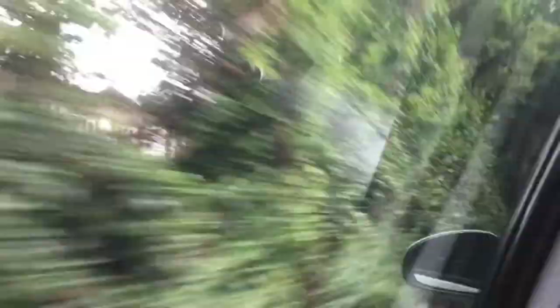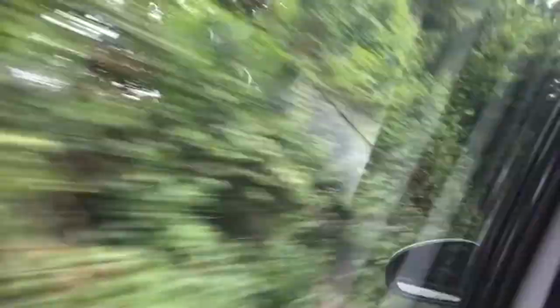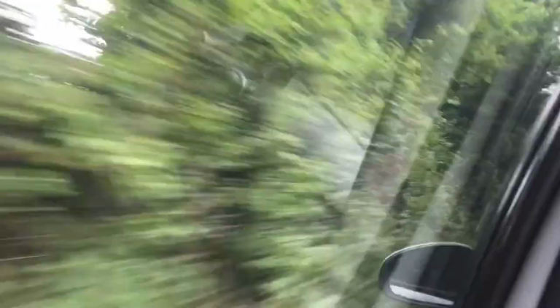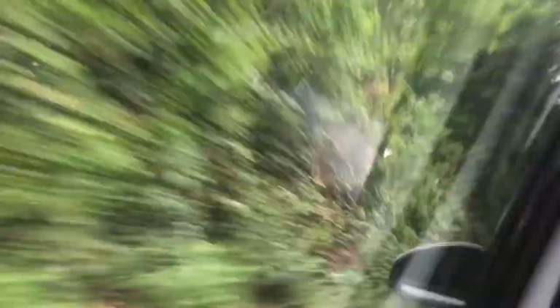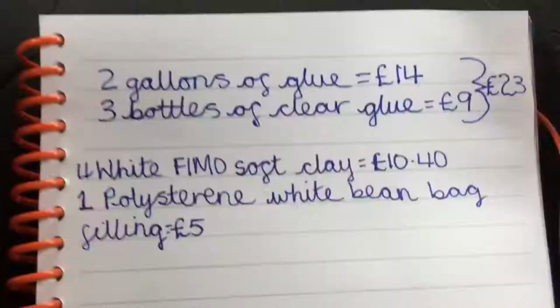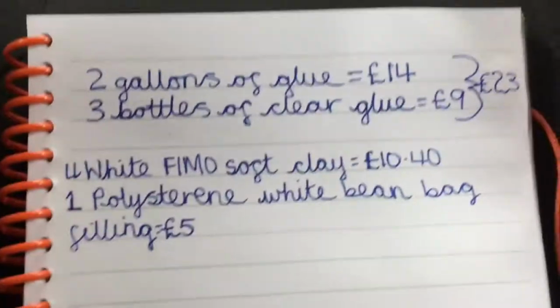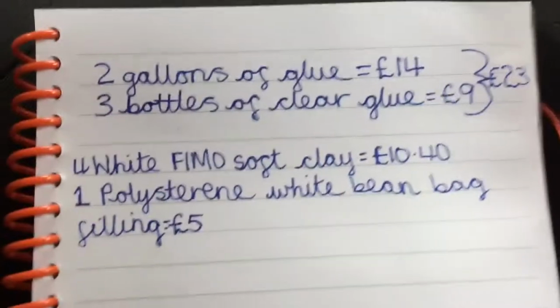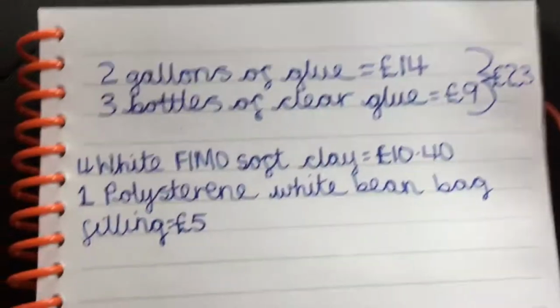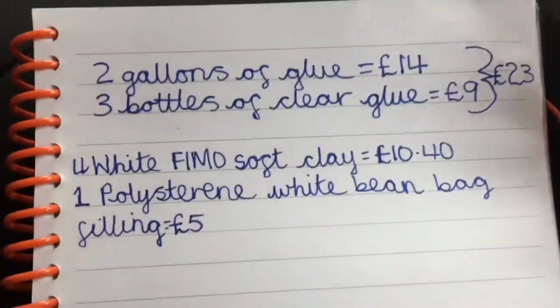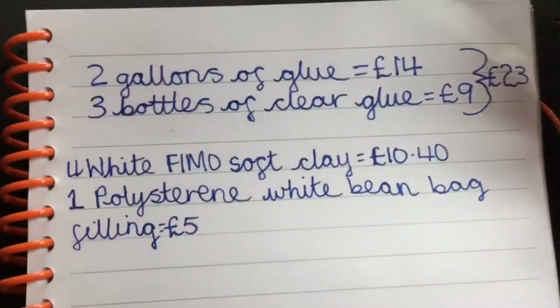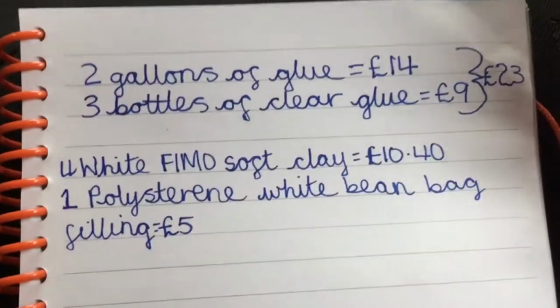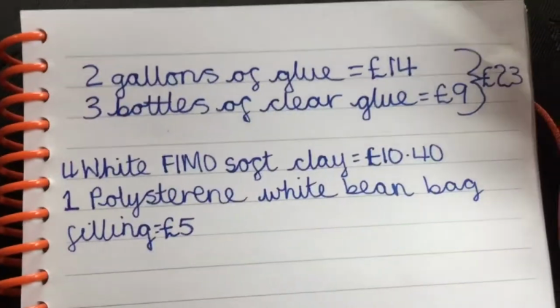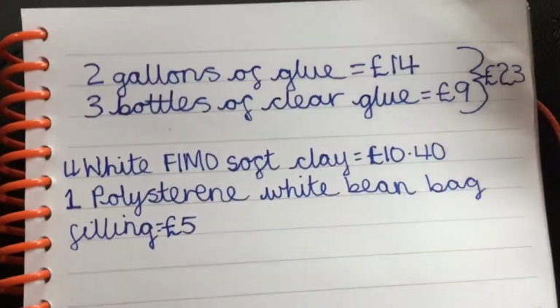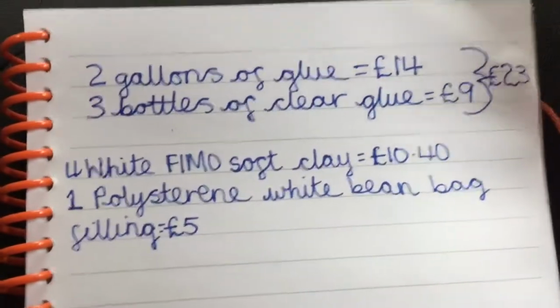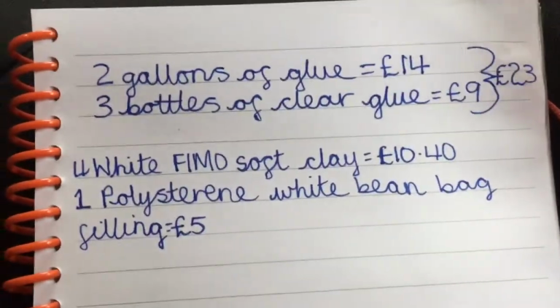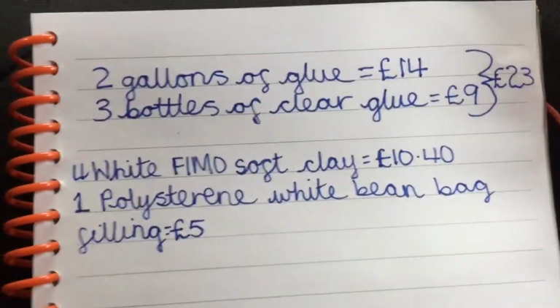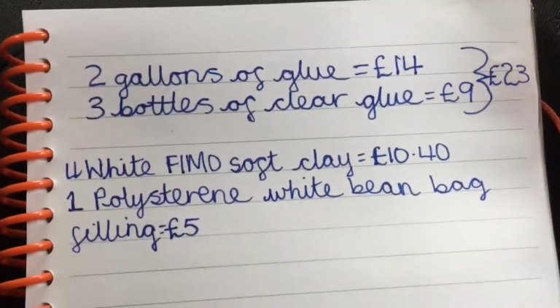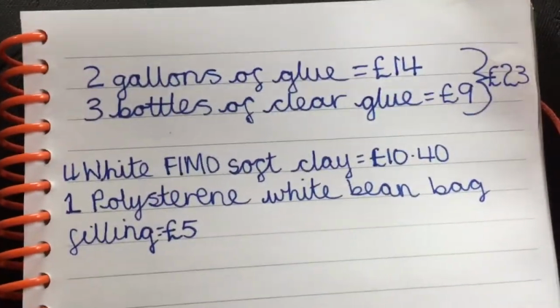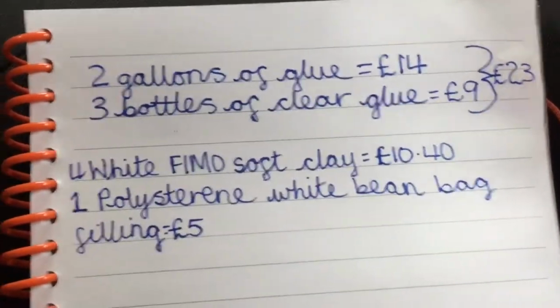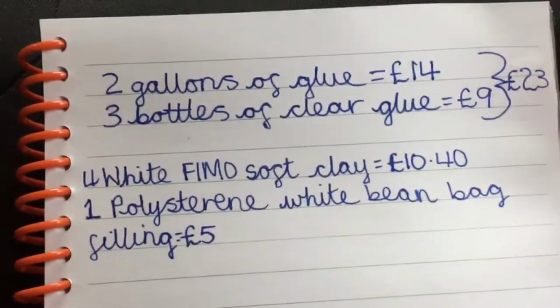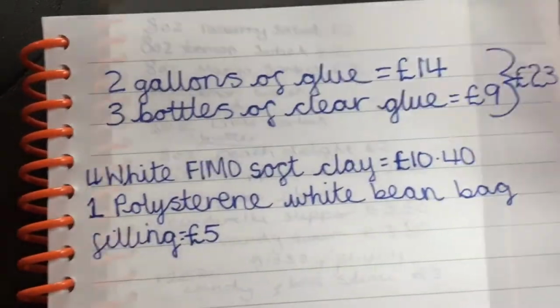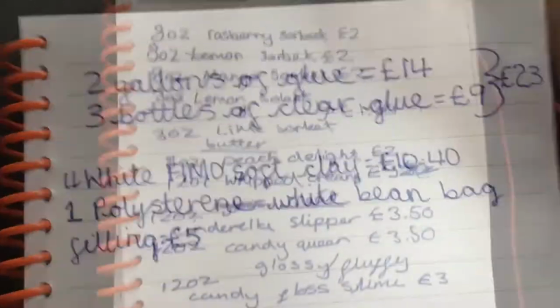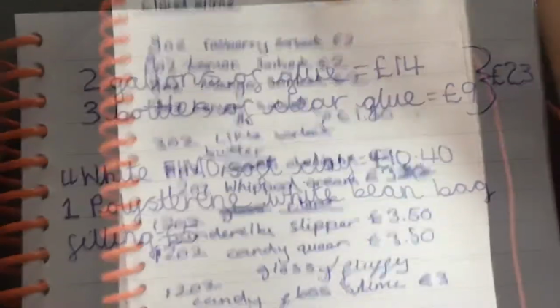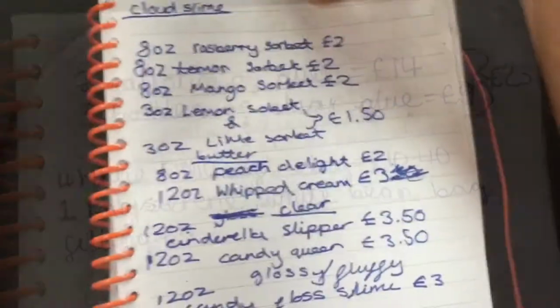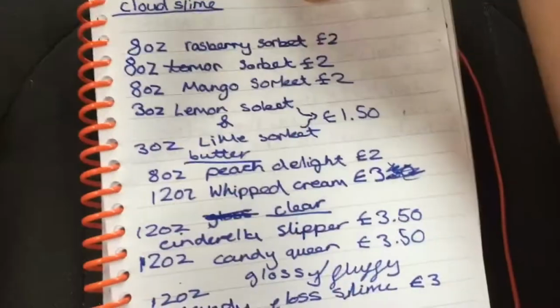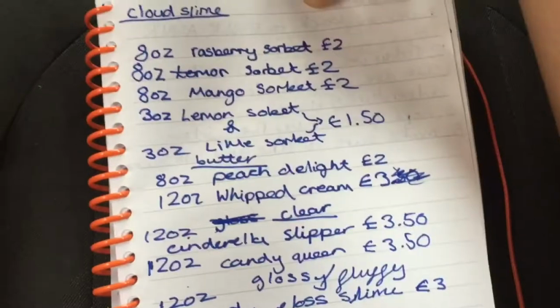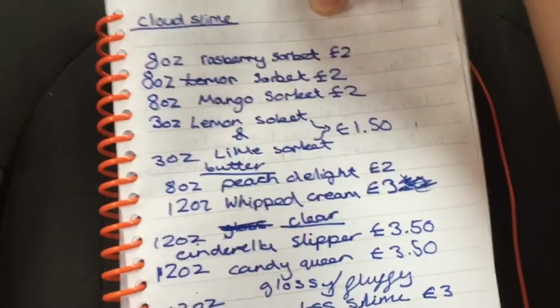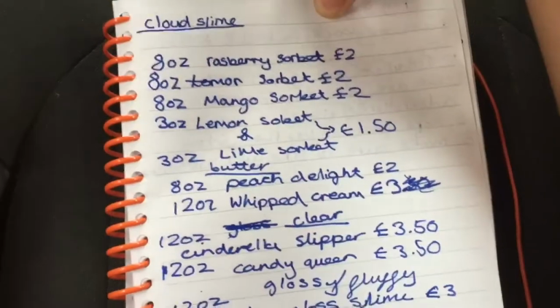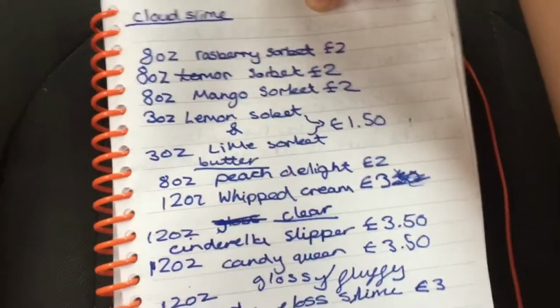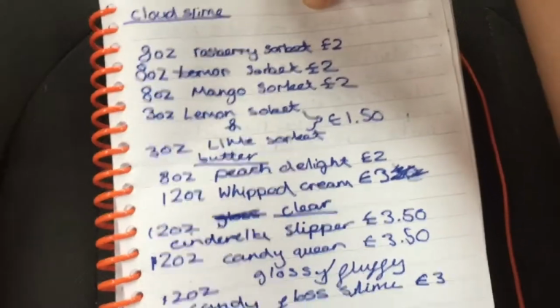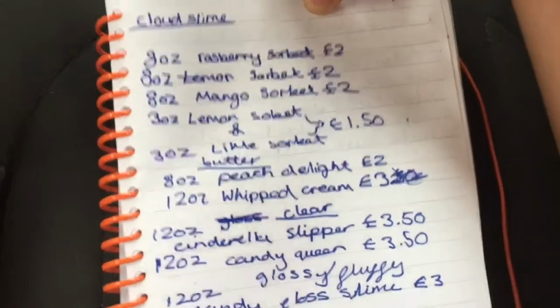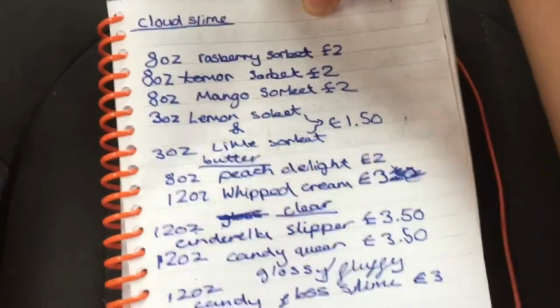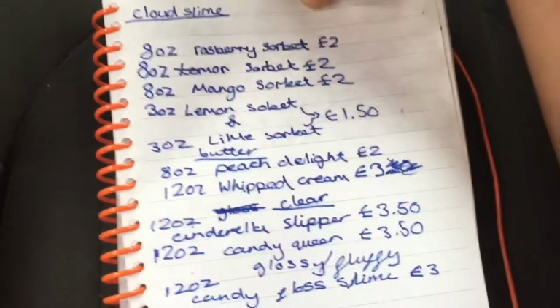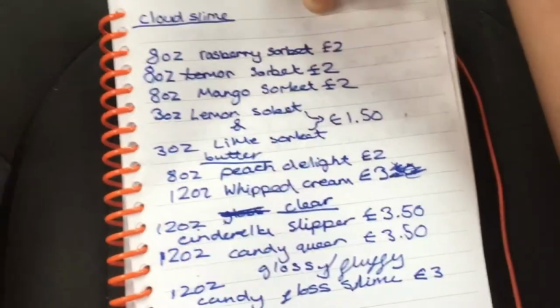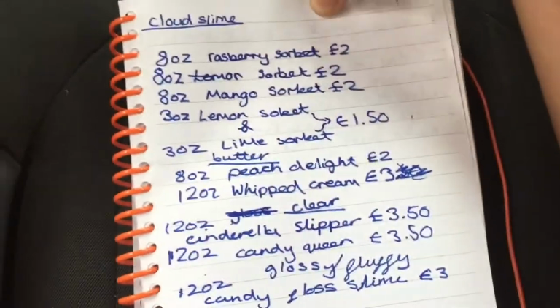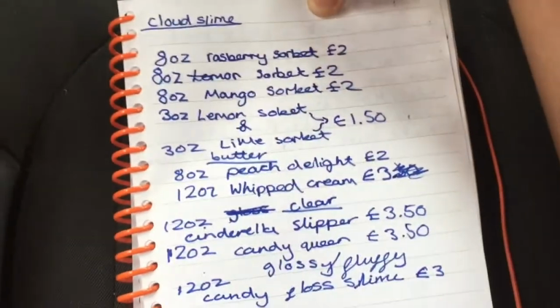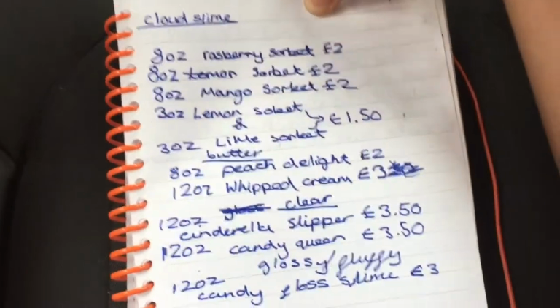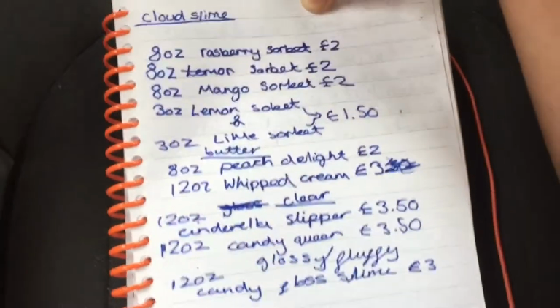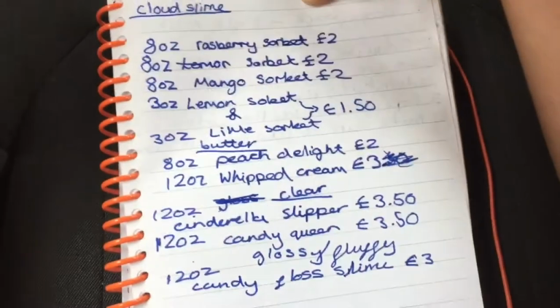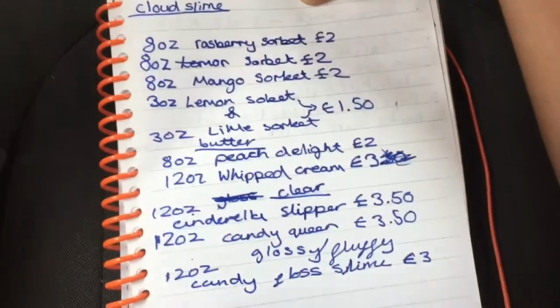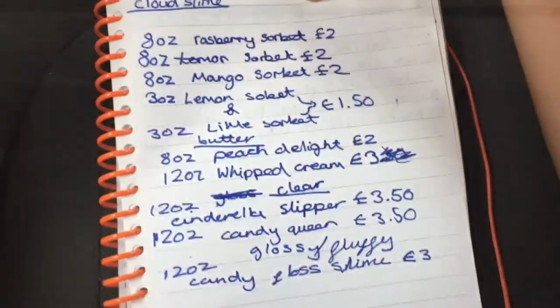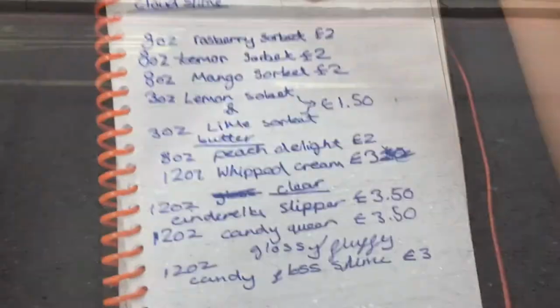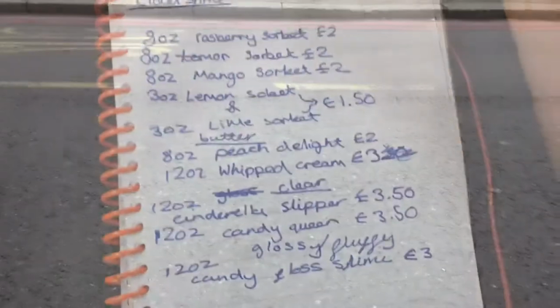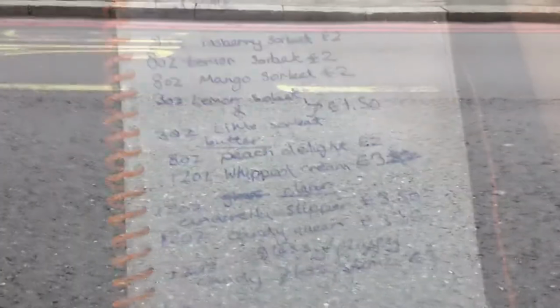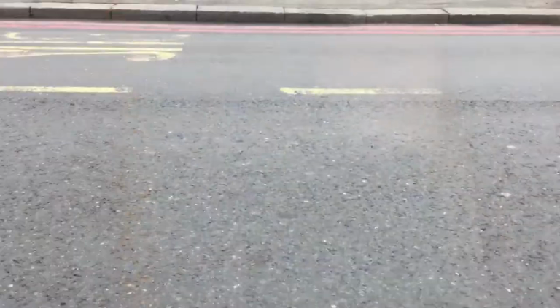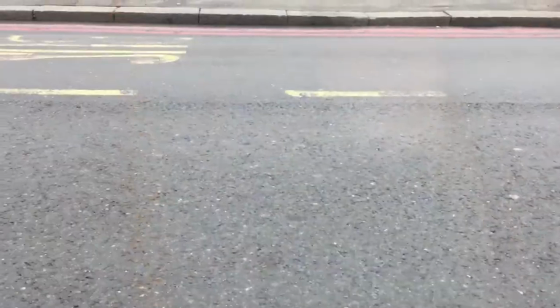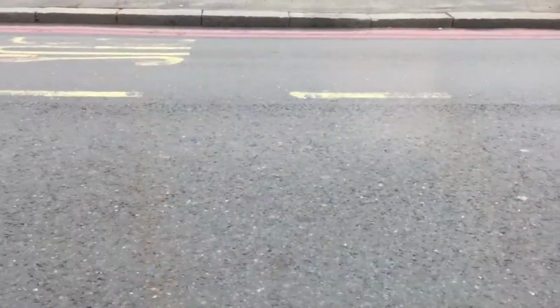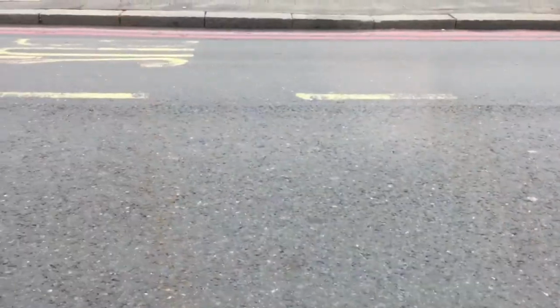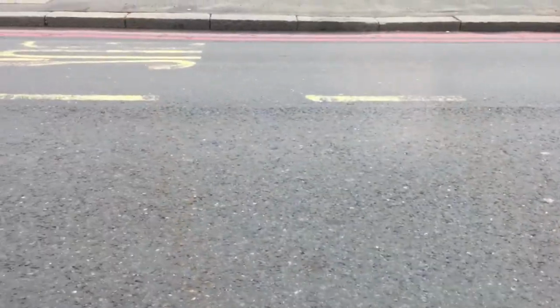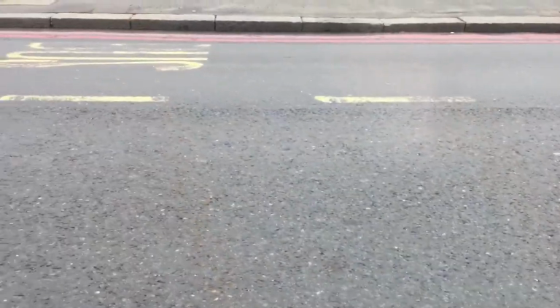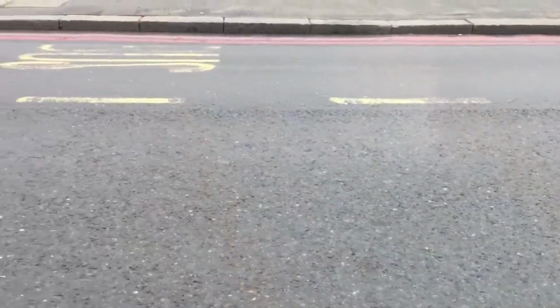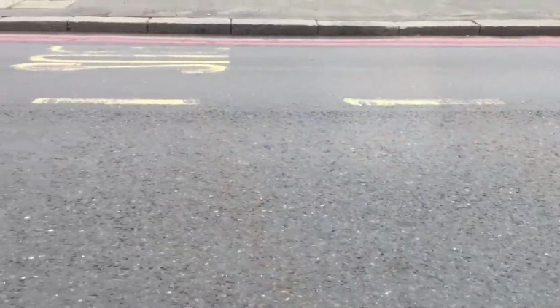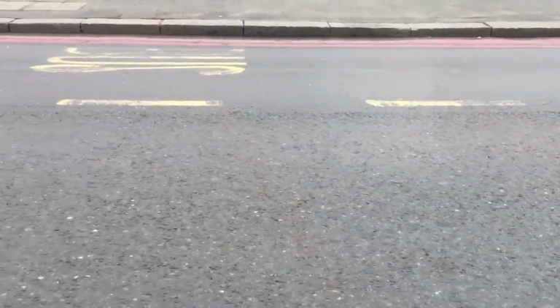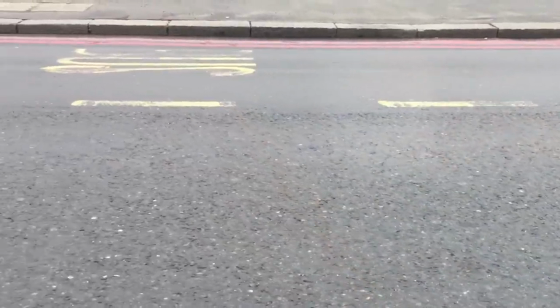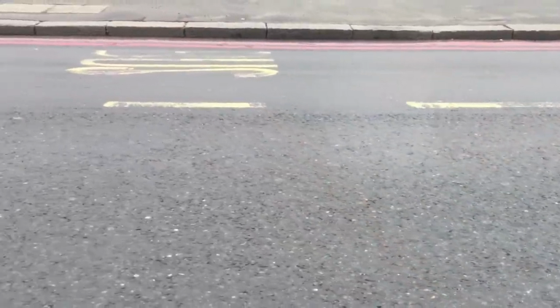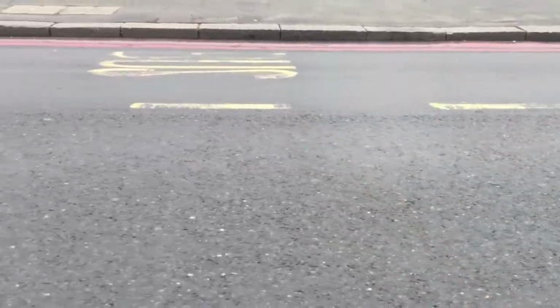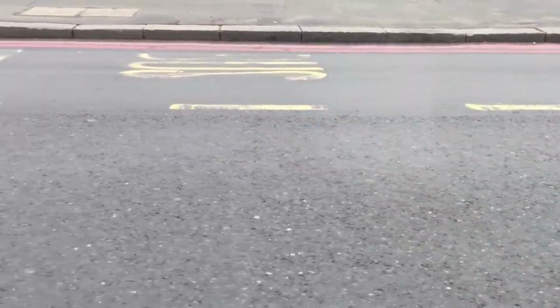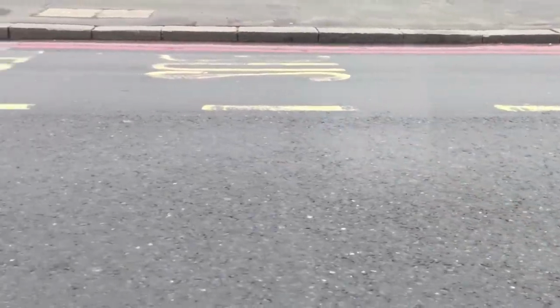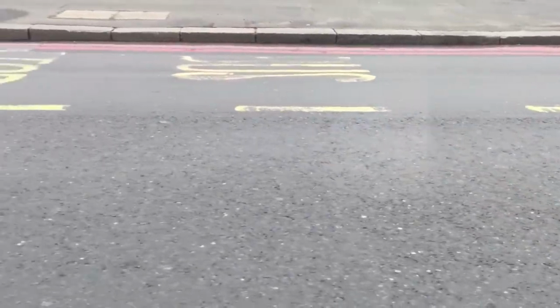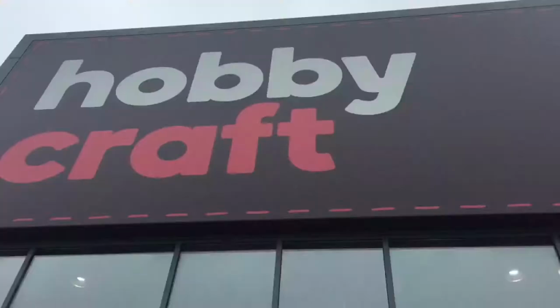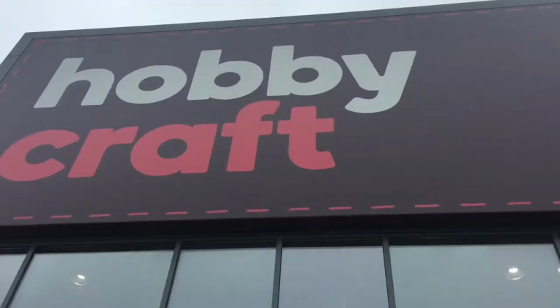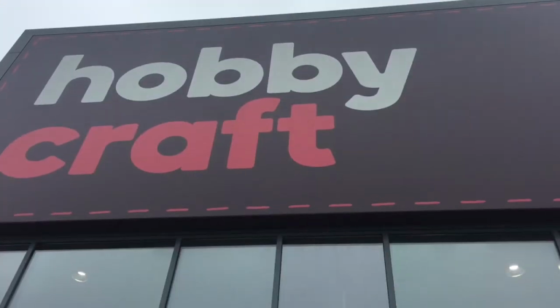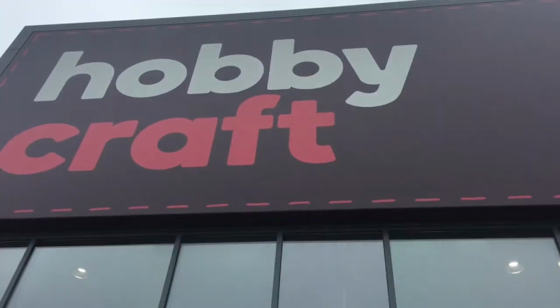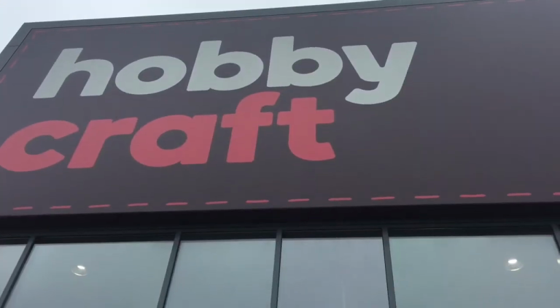This is our slime shop. These are the main slimes we want to make. Me at Hobbycraft — we're here!